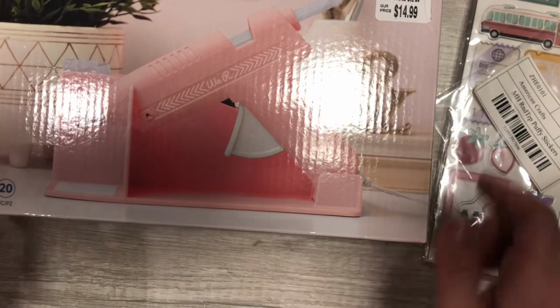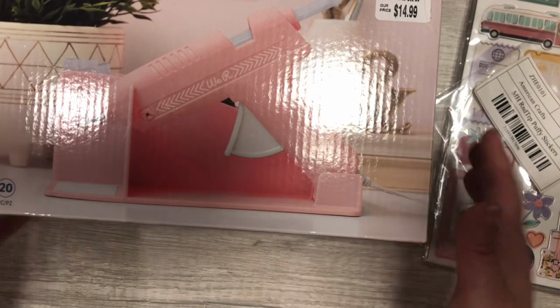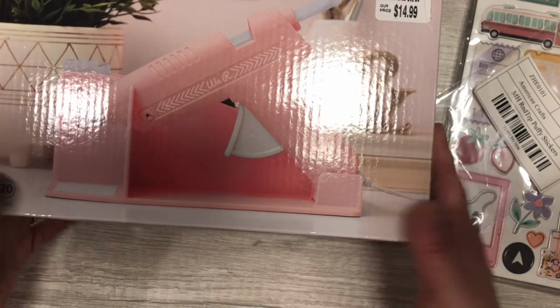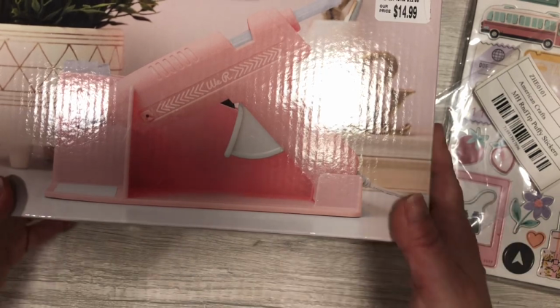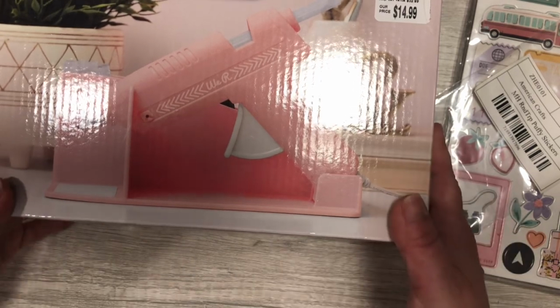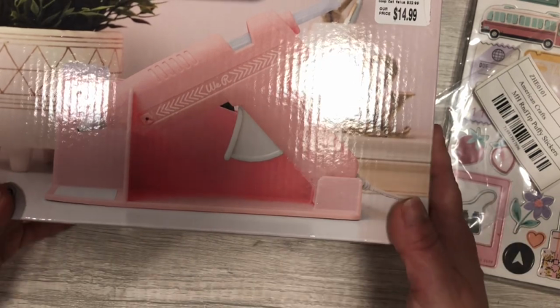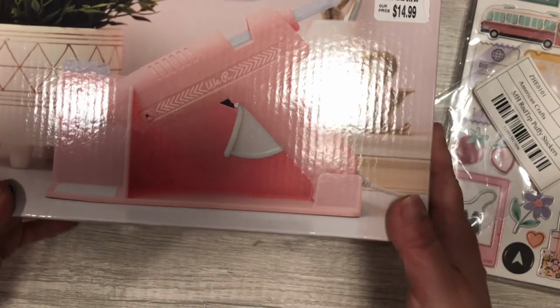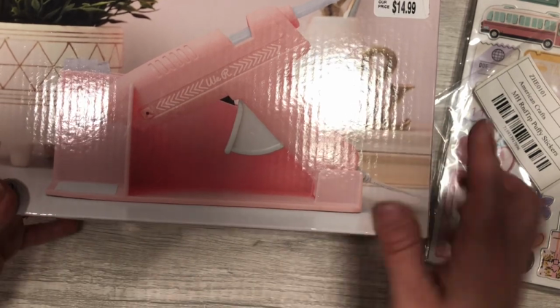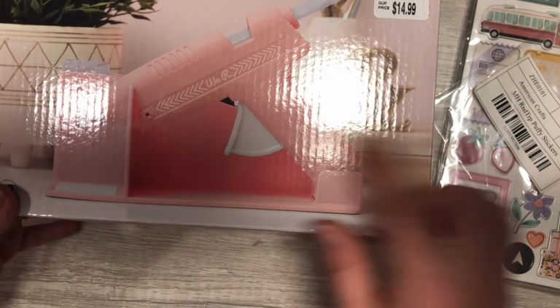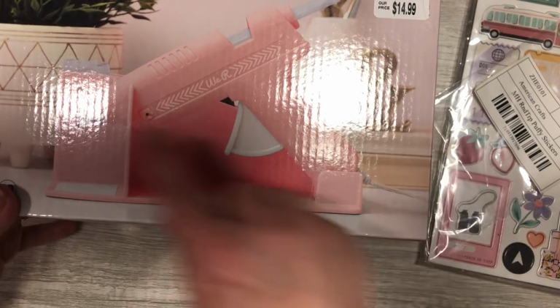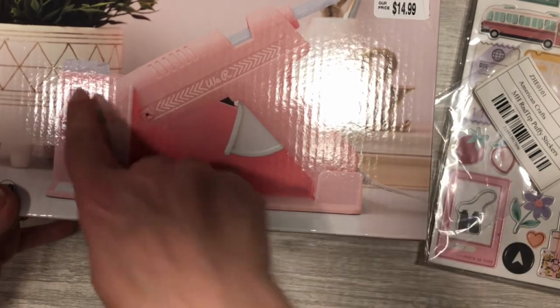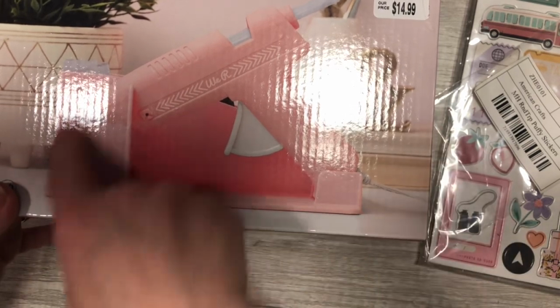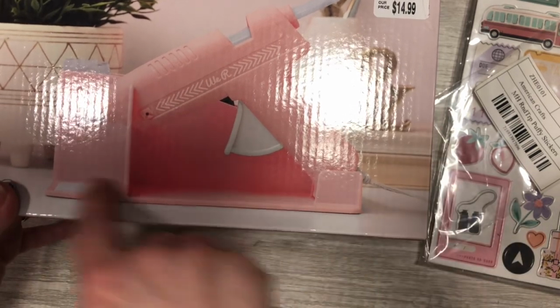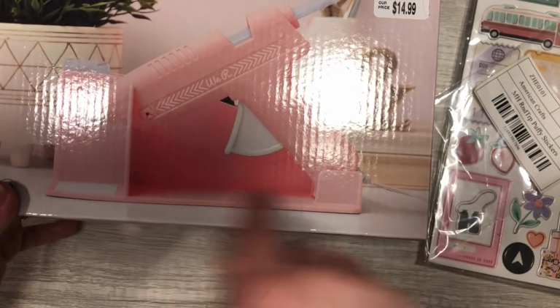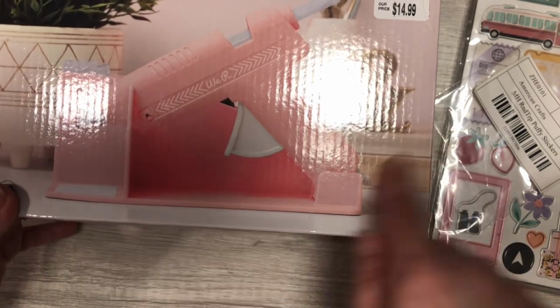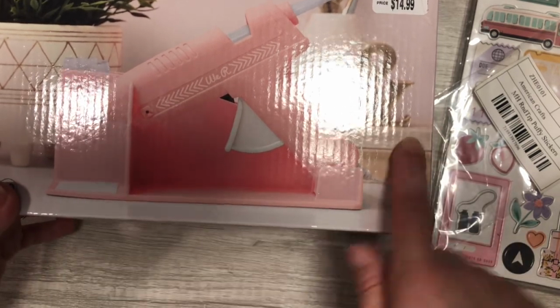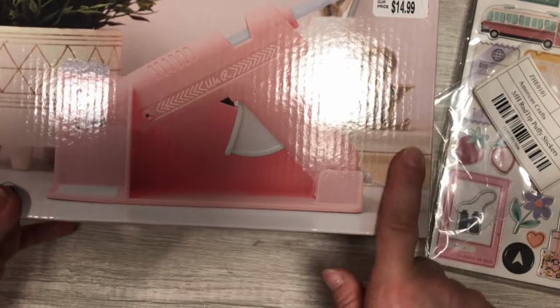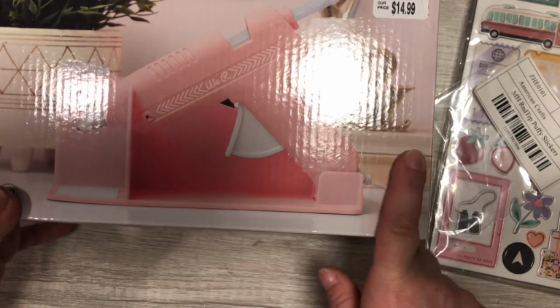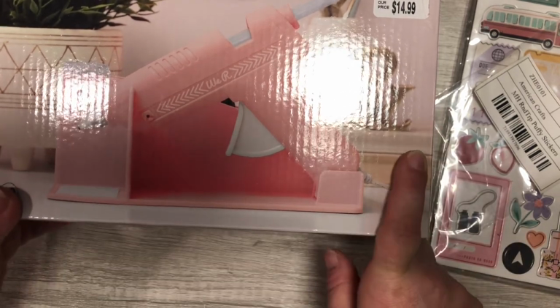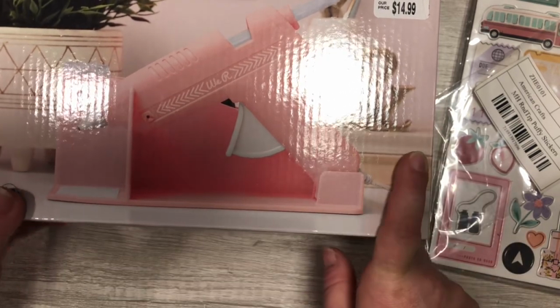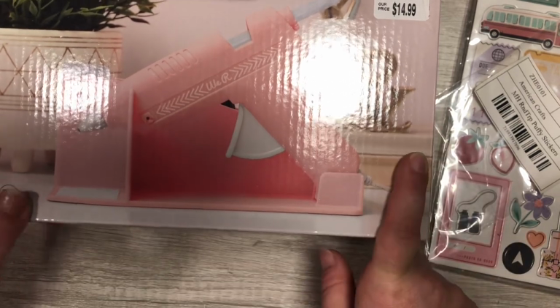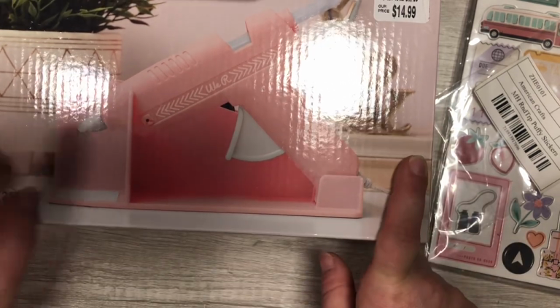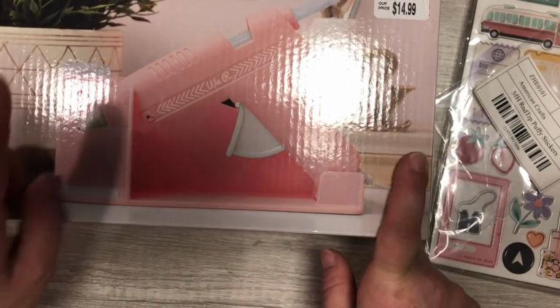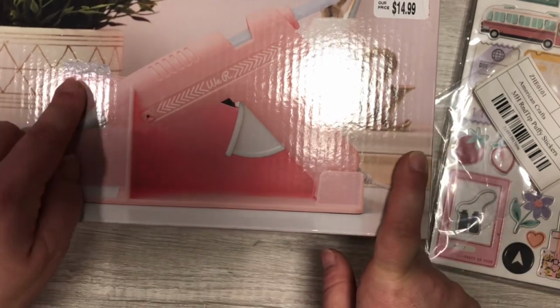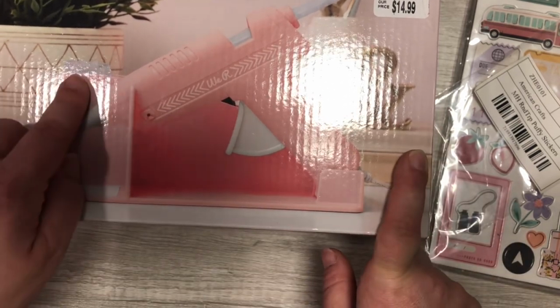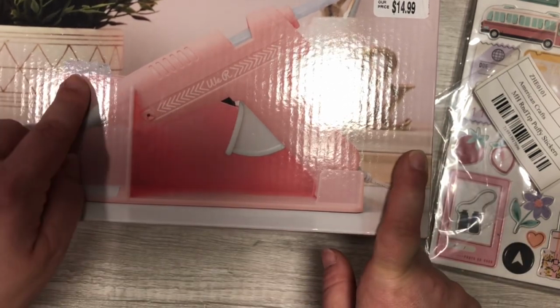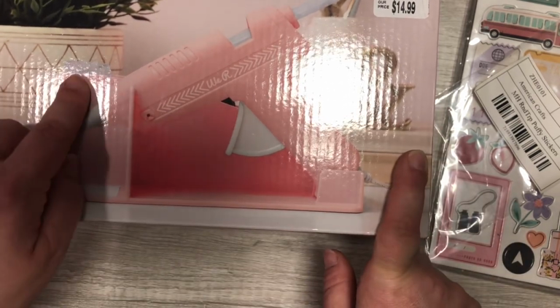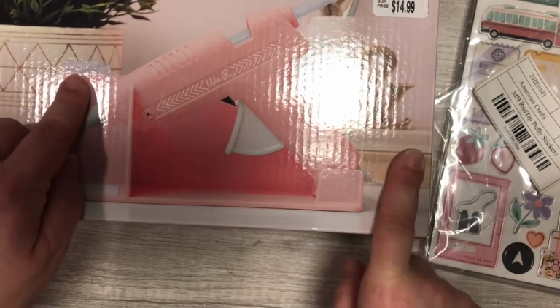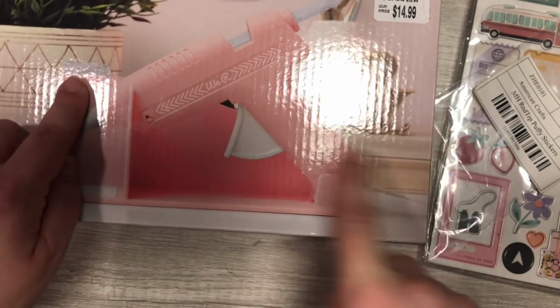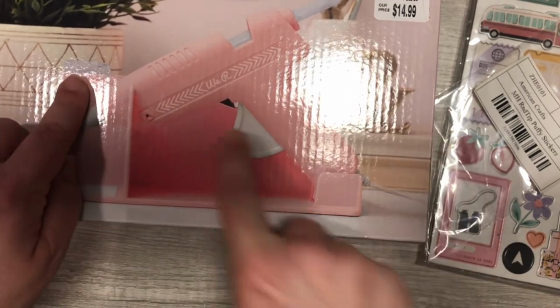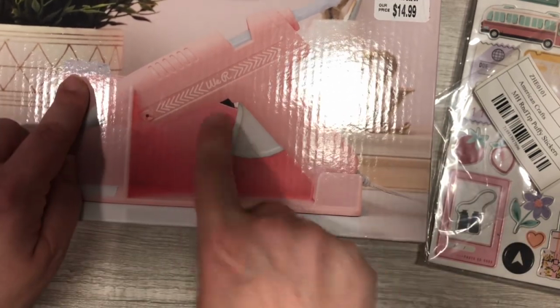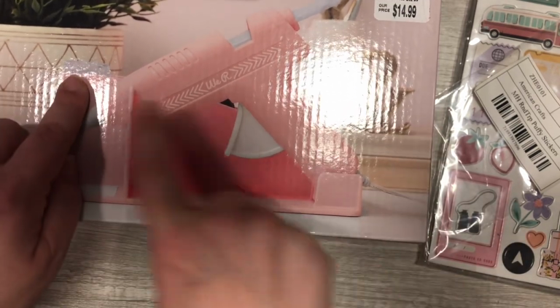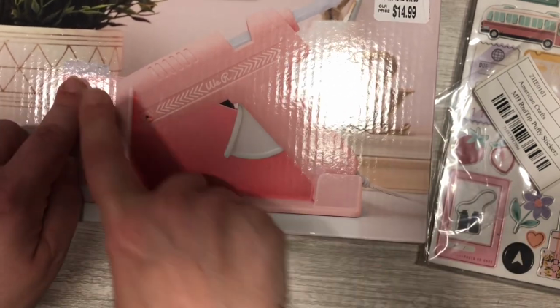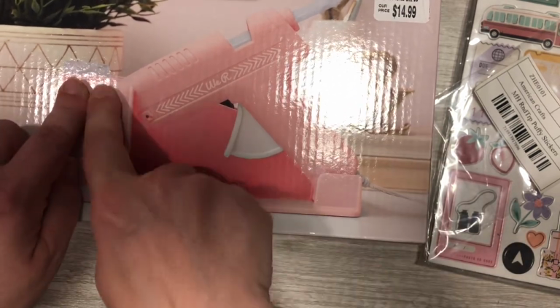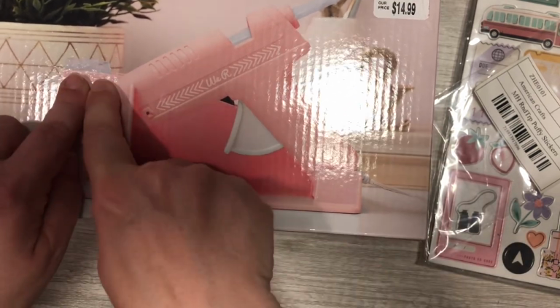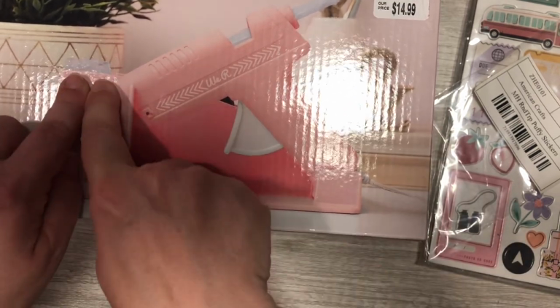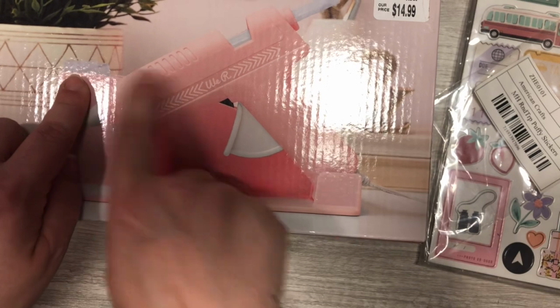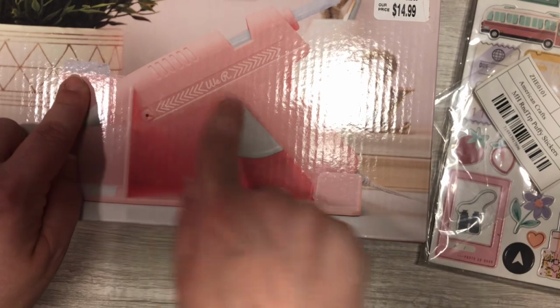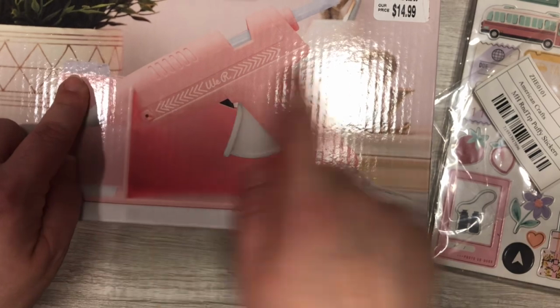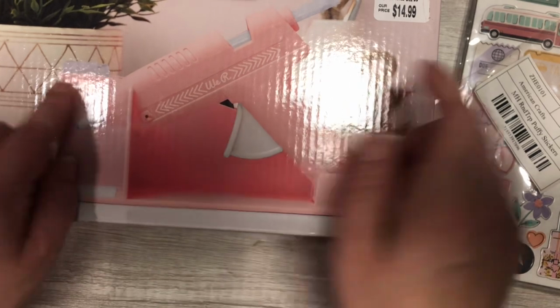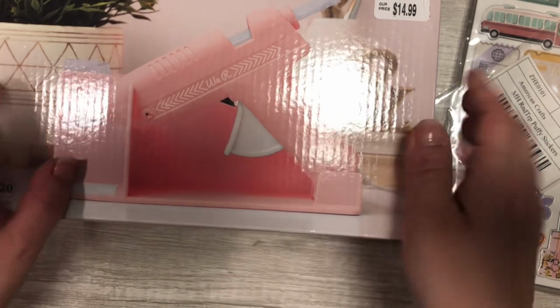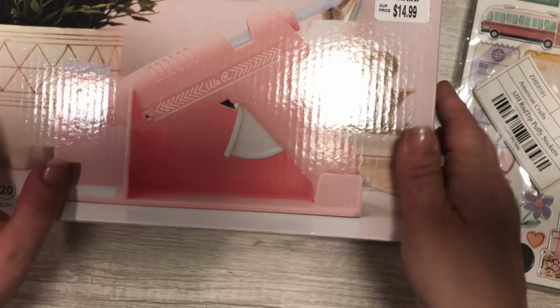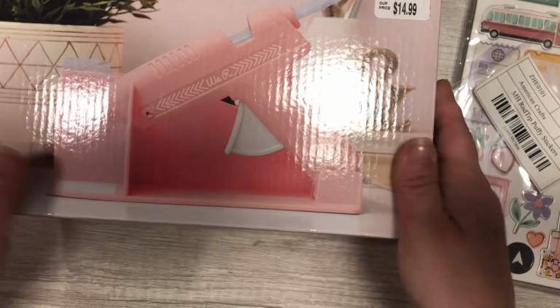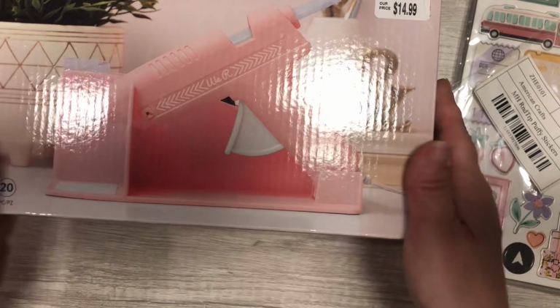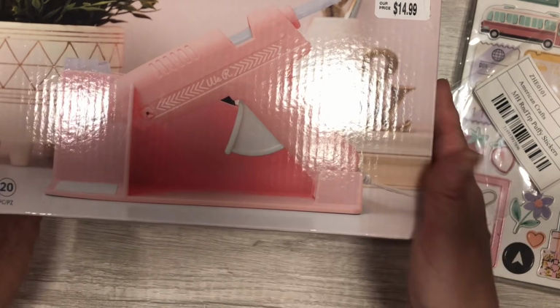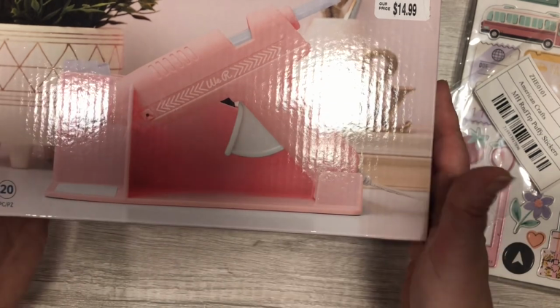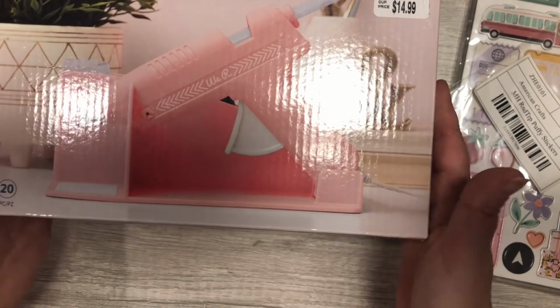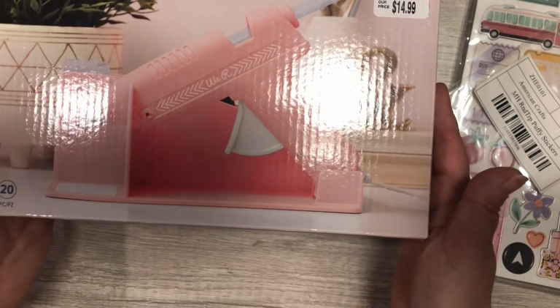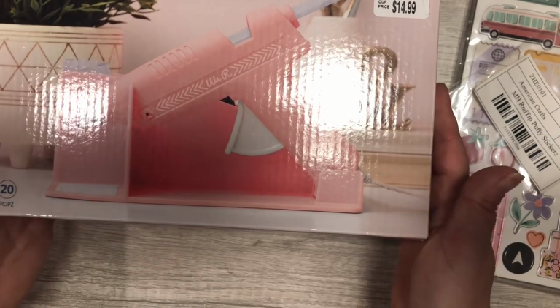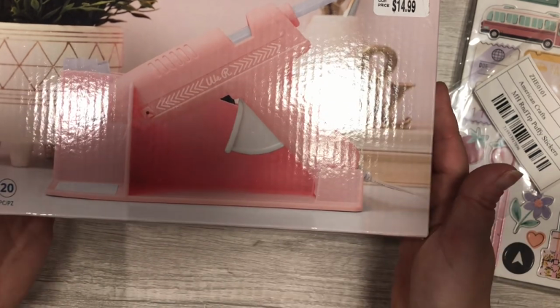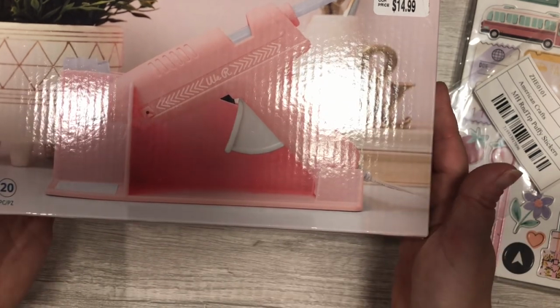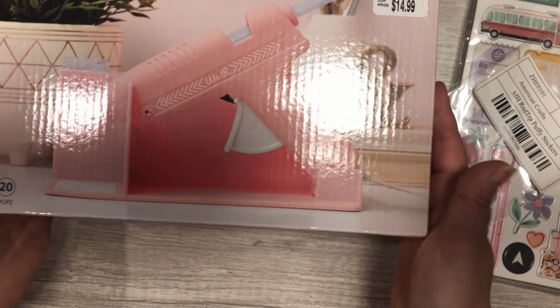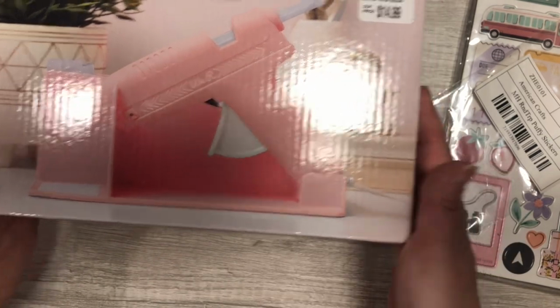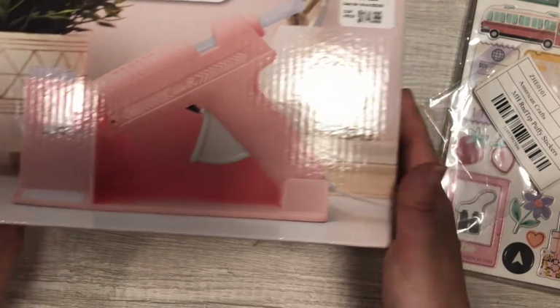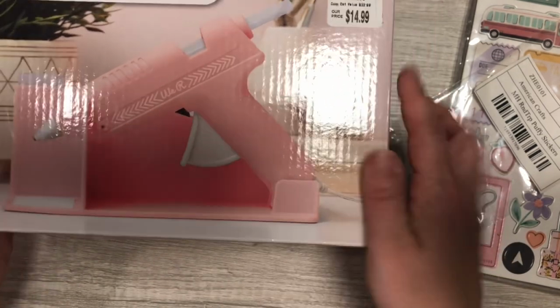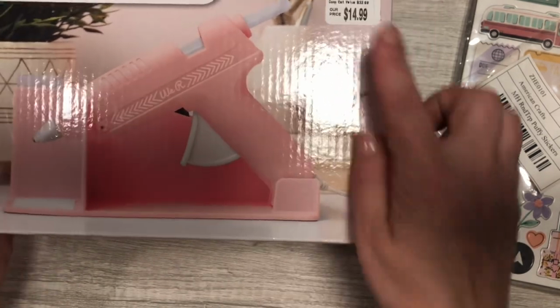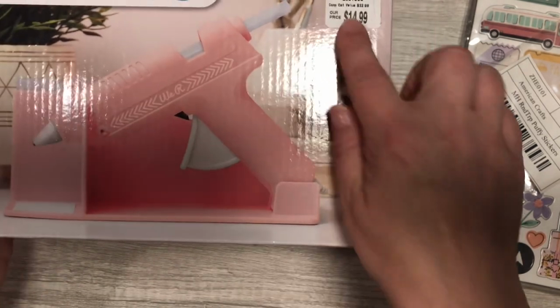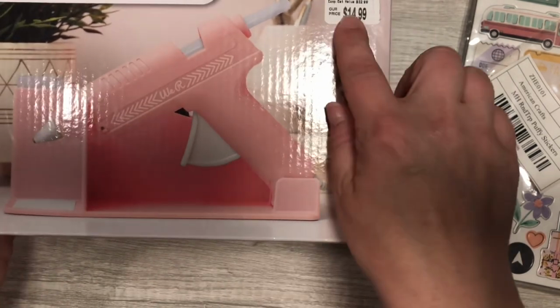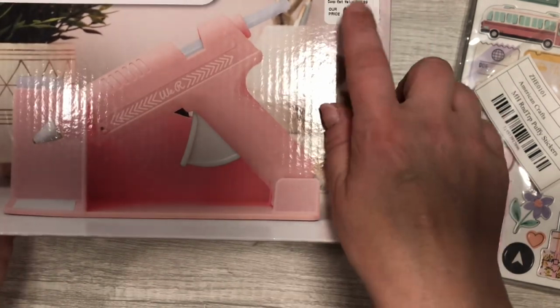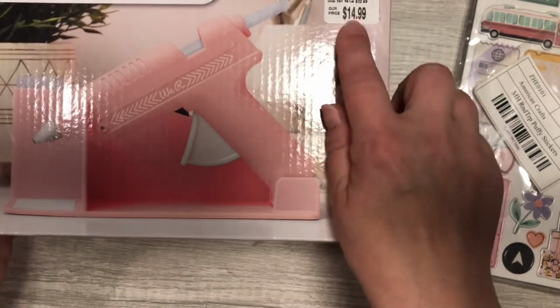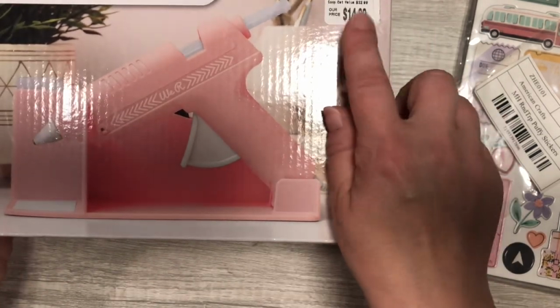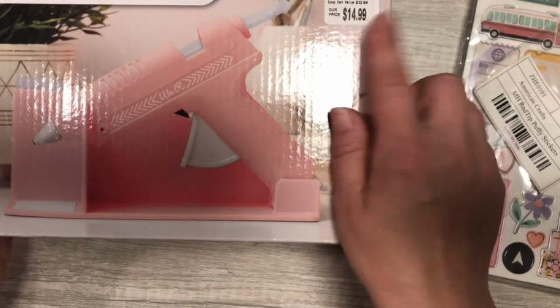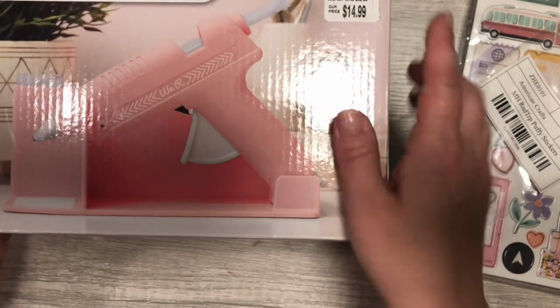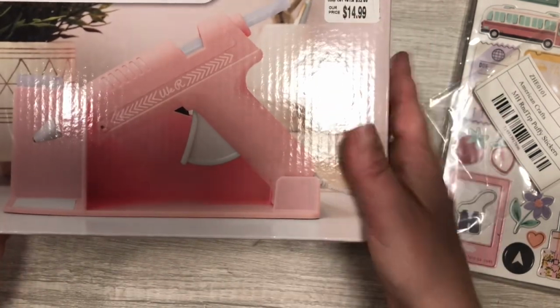I also picked up this really pretty pink glue gun. It comes with the stand, clear and black glue sticks, and it was only $14.99.